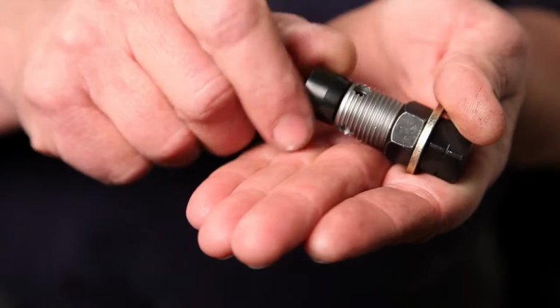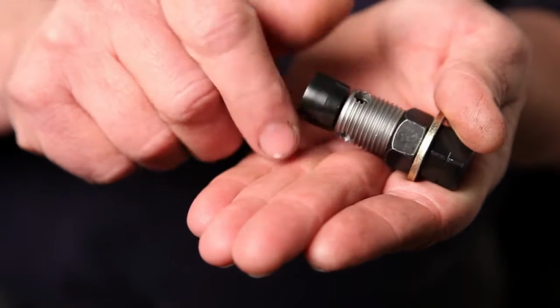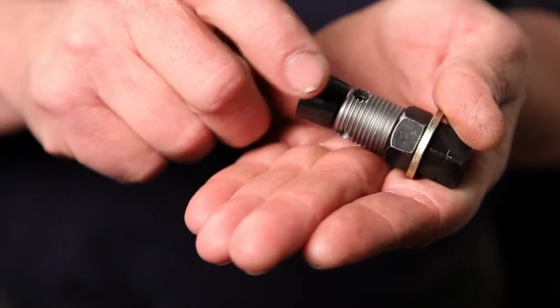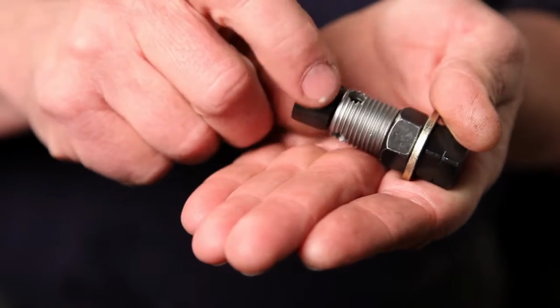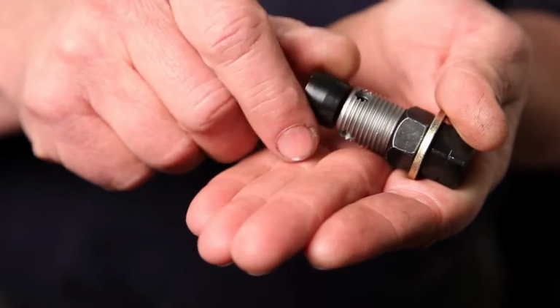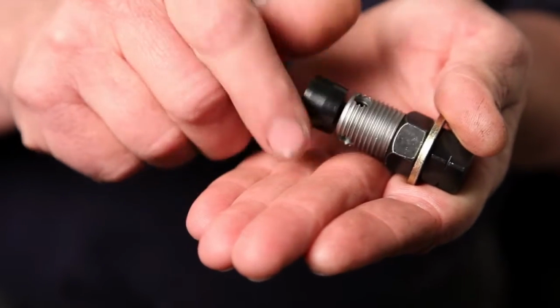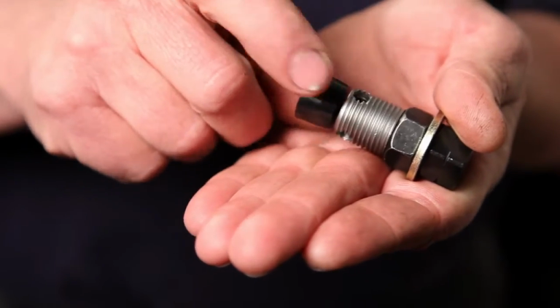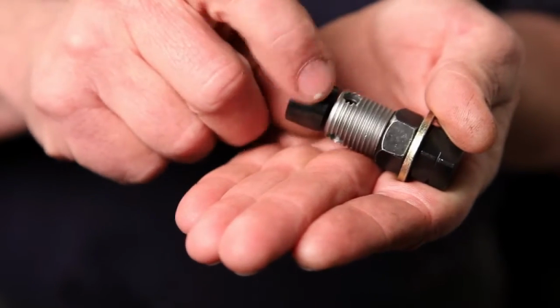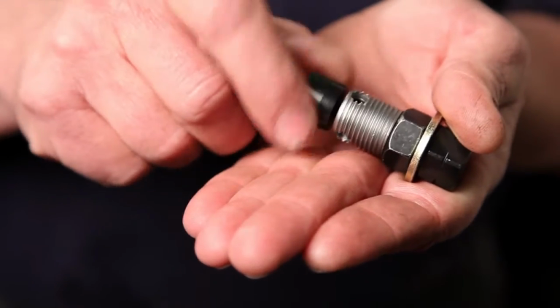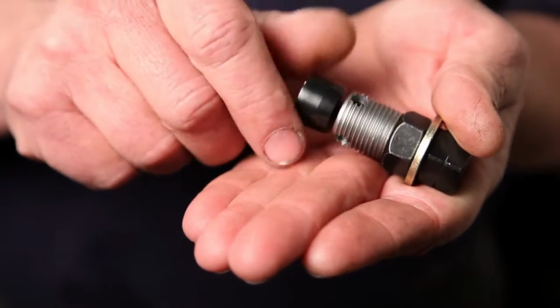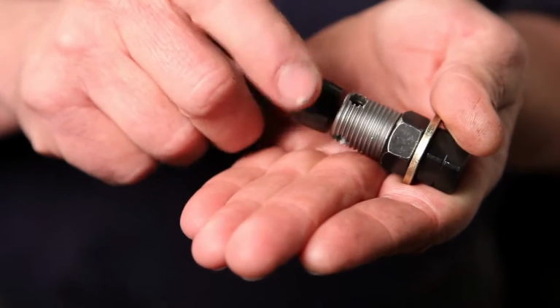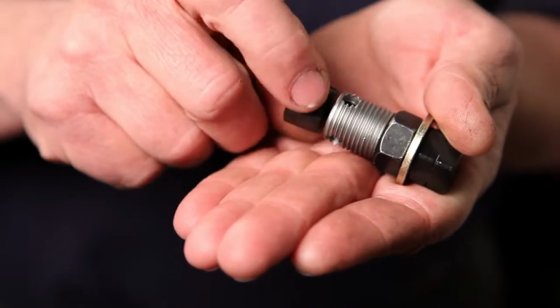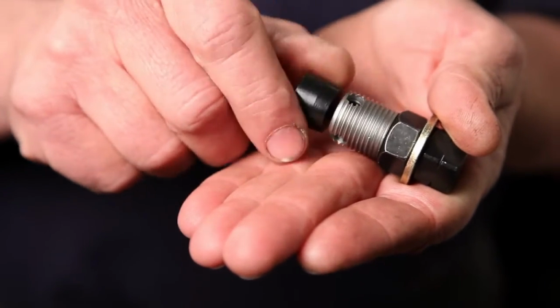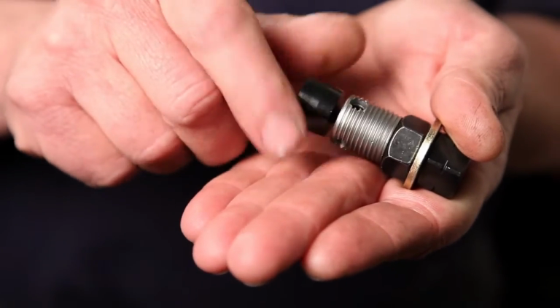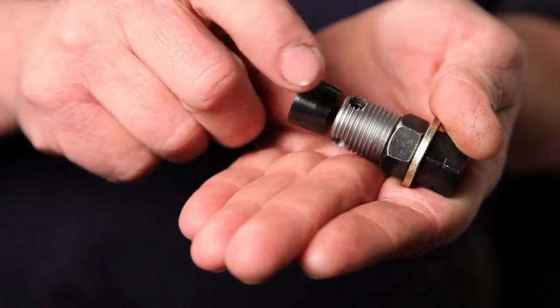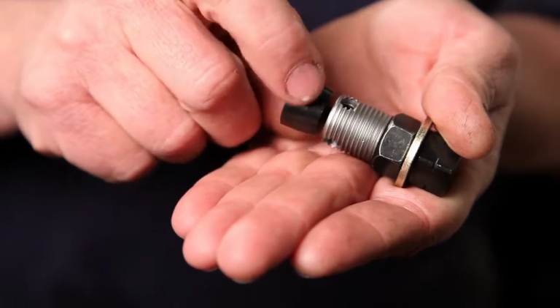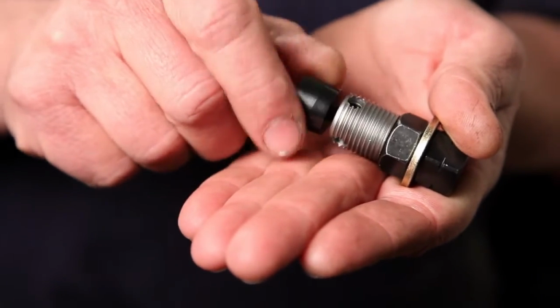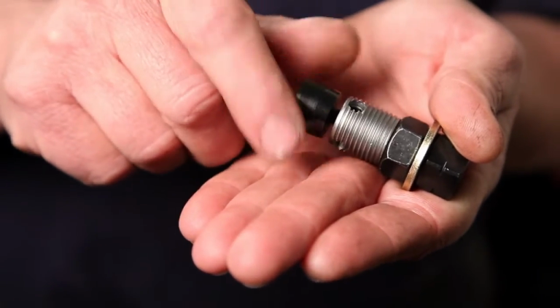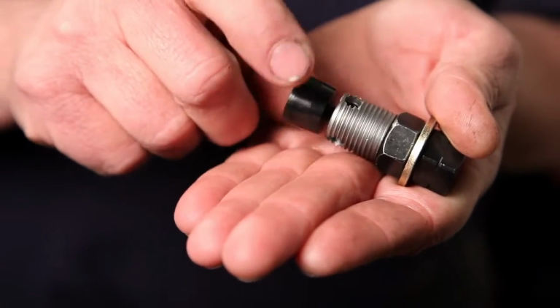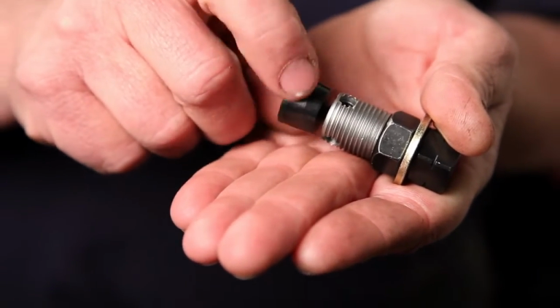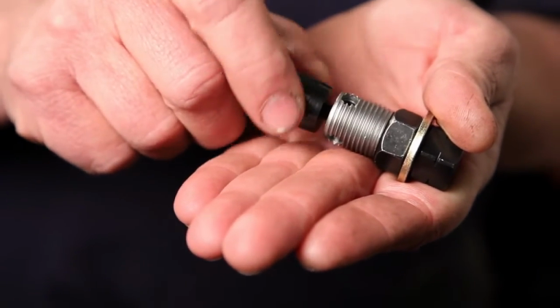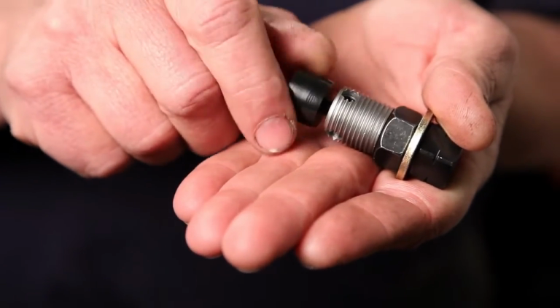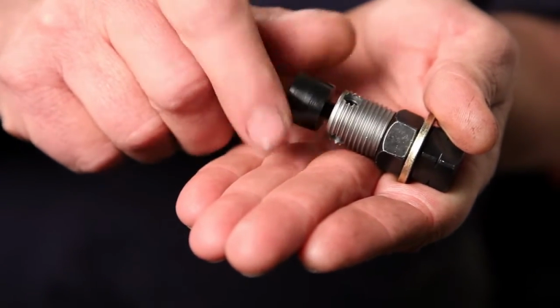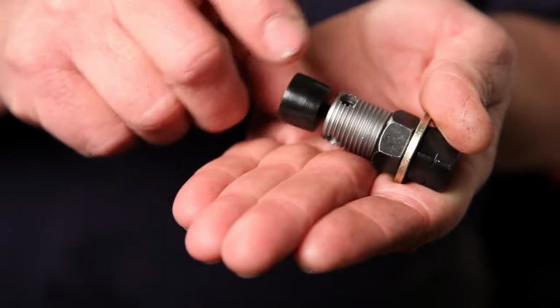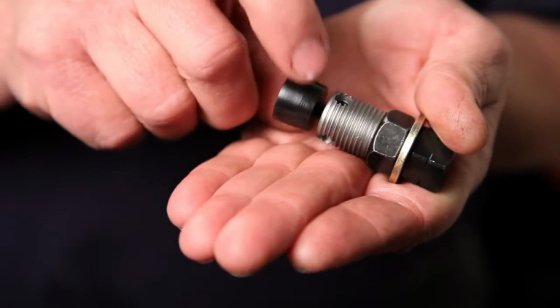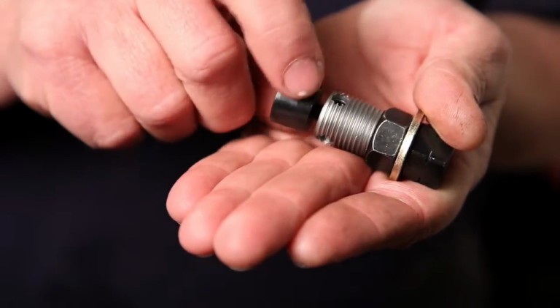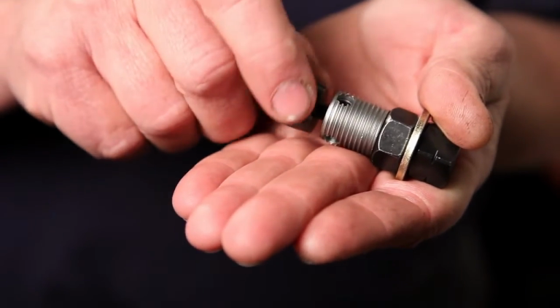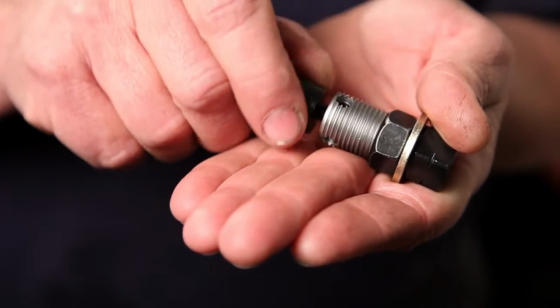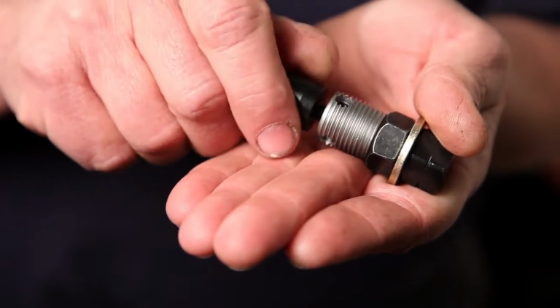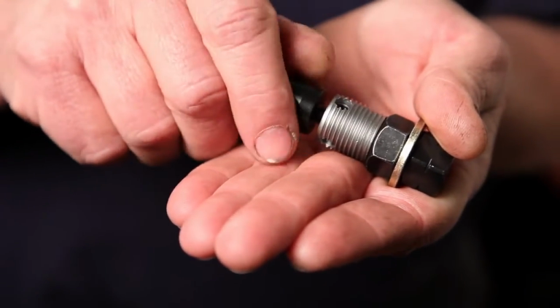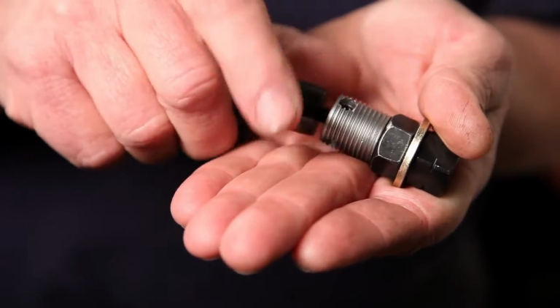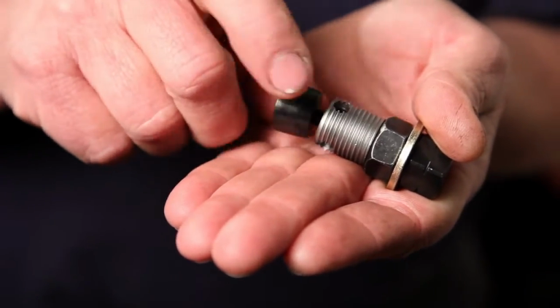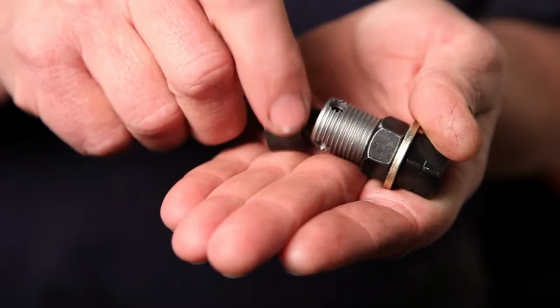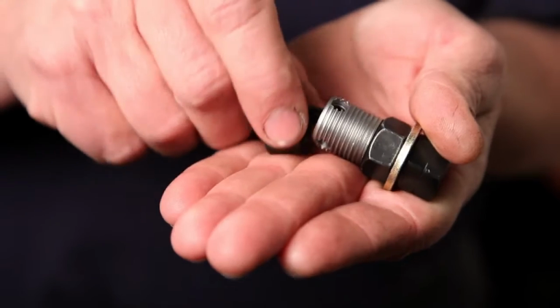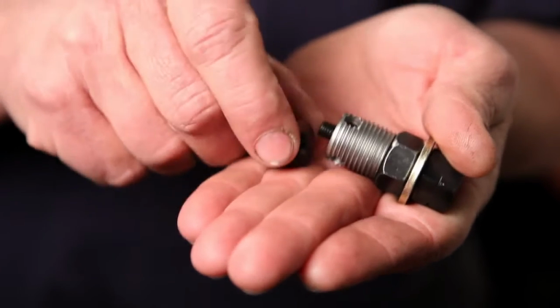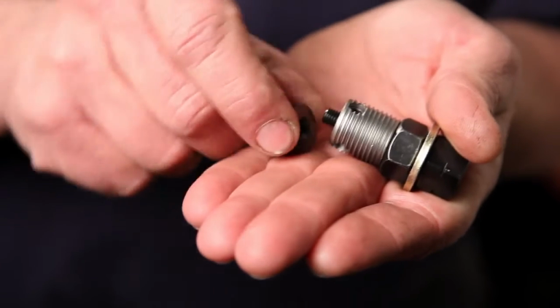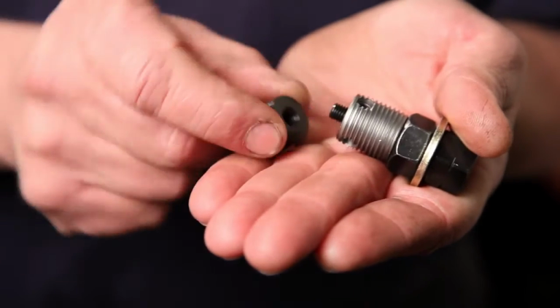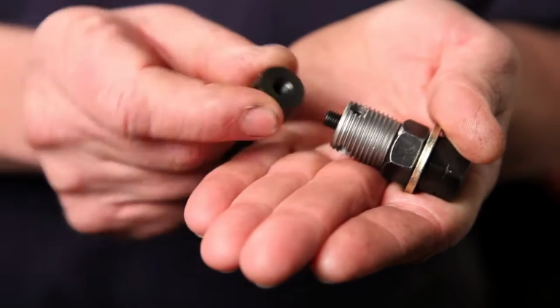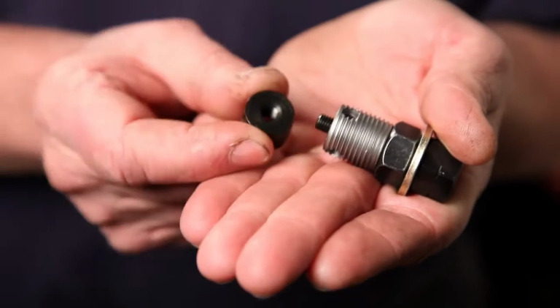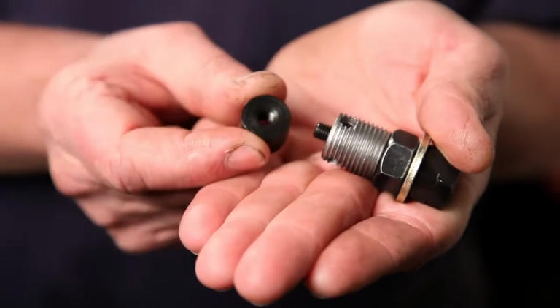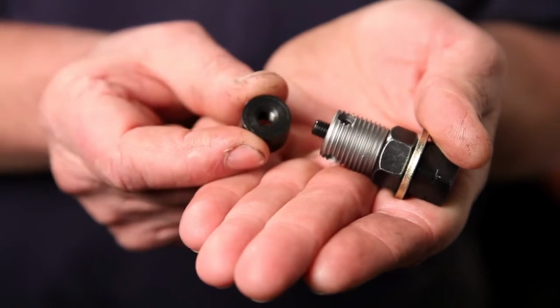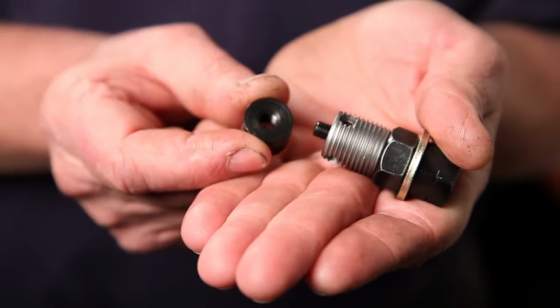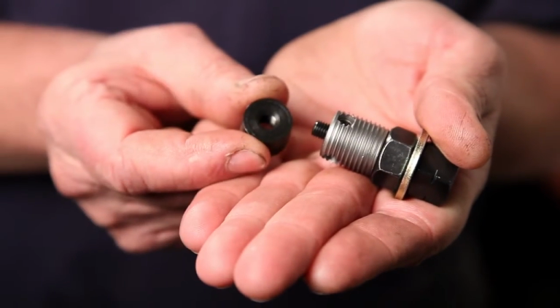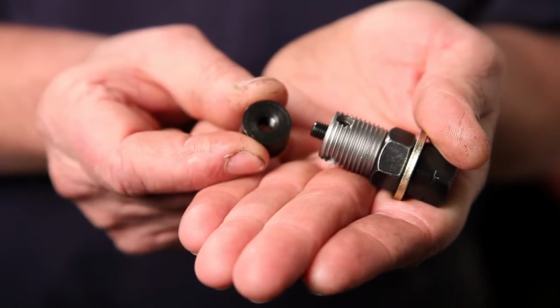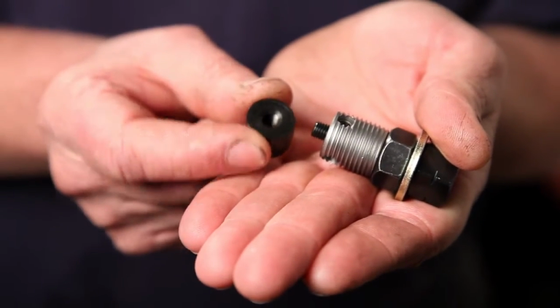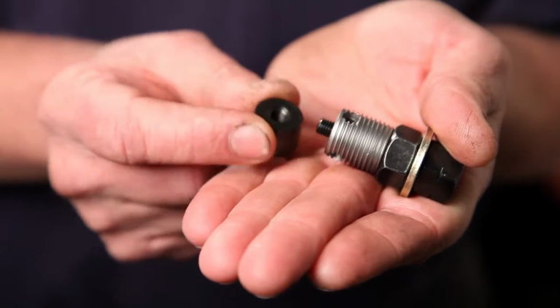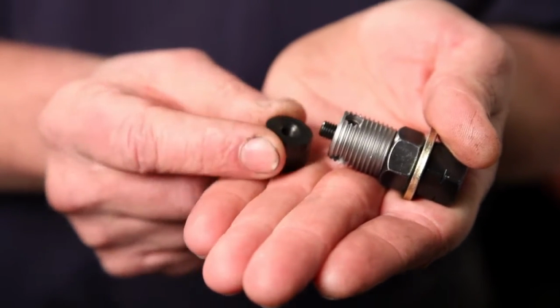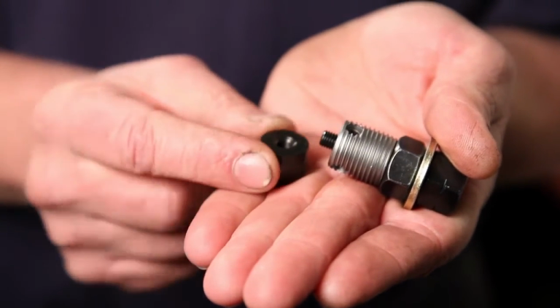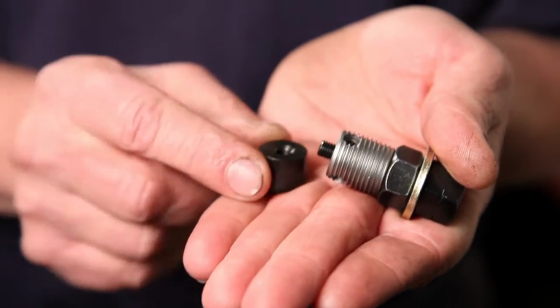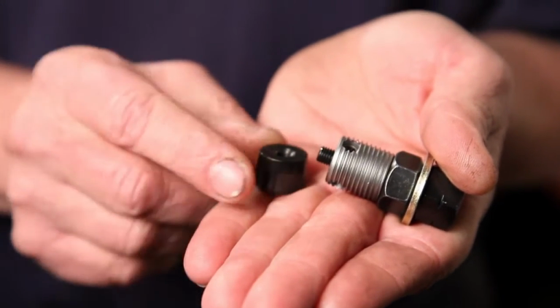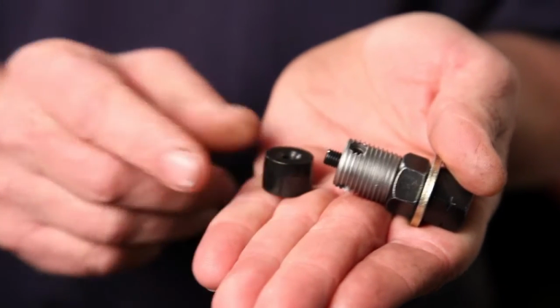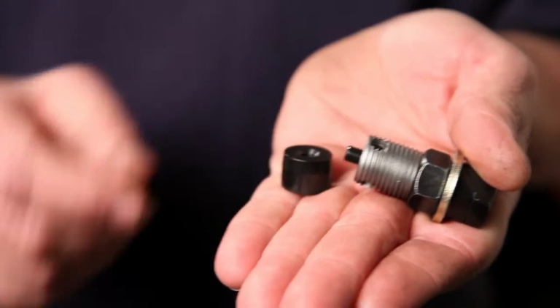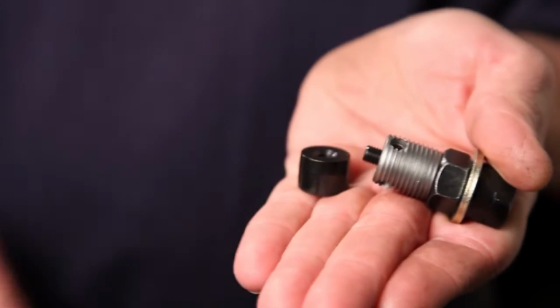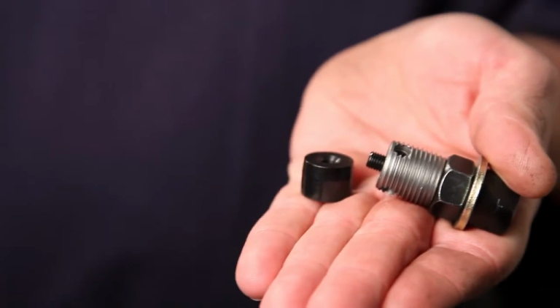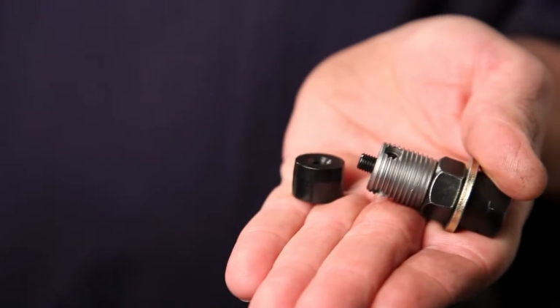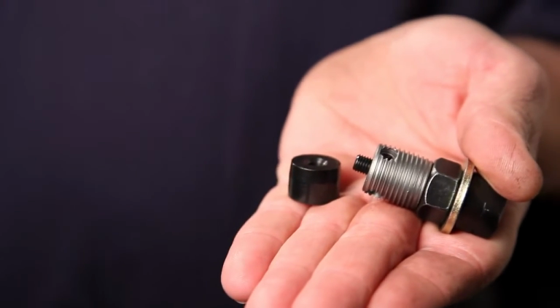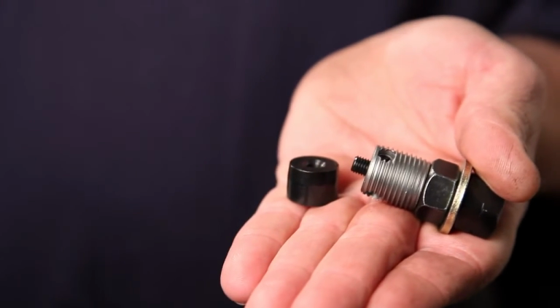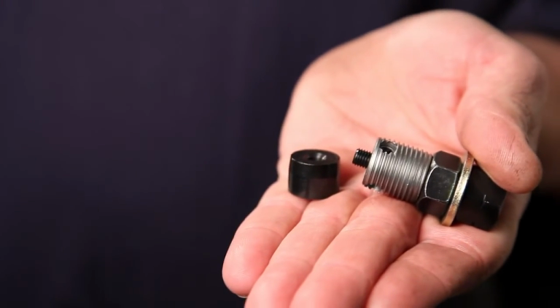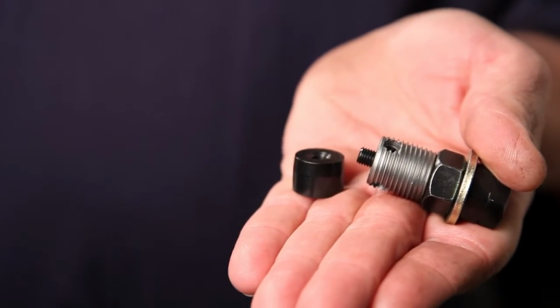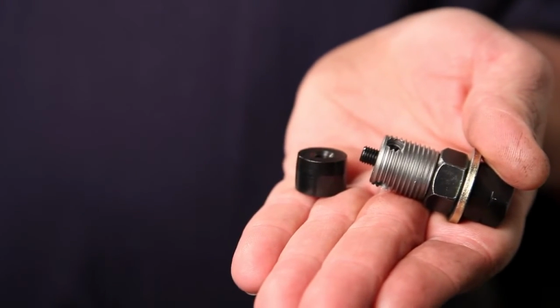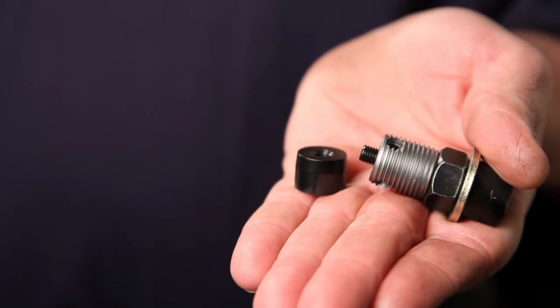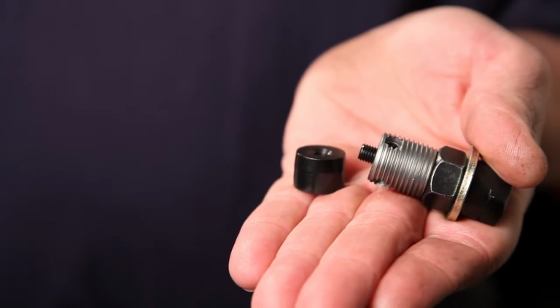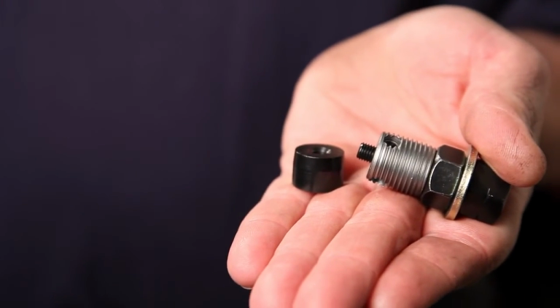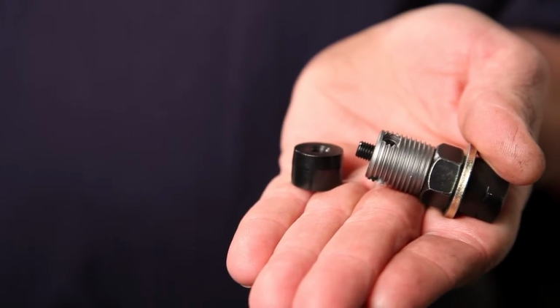Small diameter C-certs, what we call C-cert minis, have a detachable guide to ensure they install straight and true.